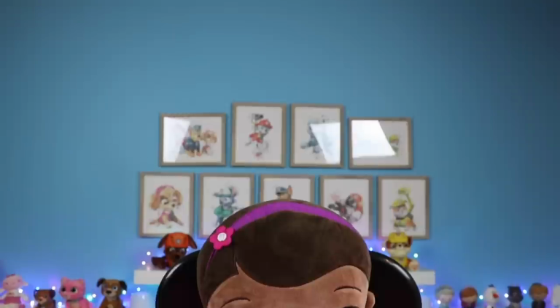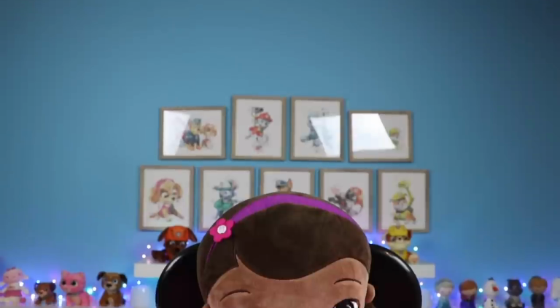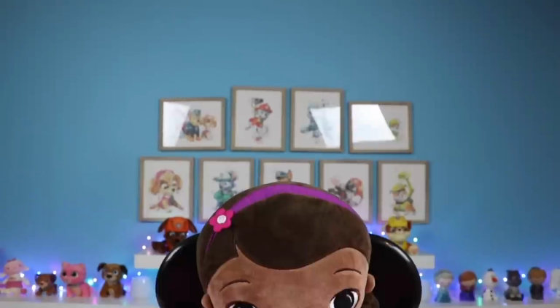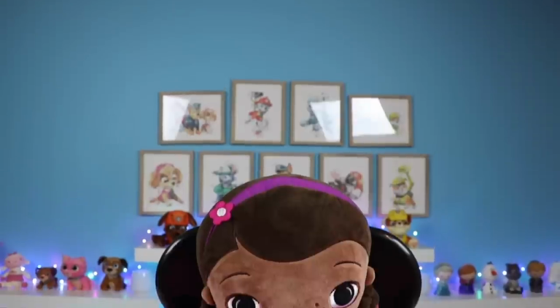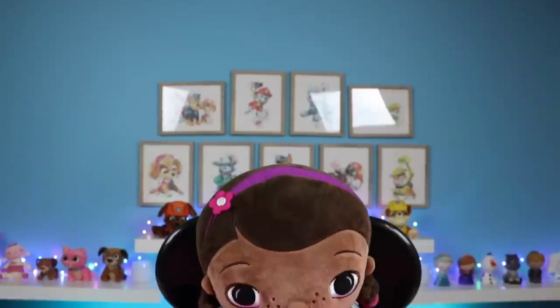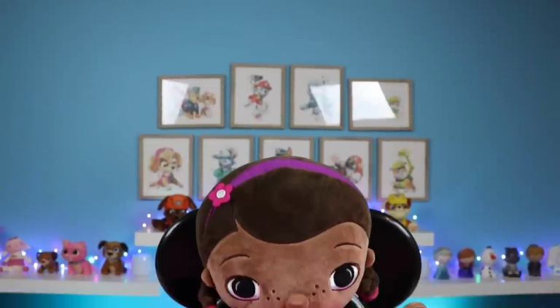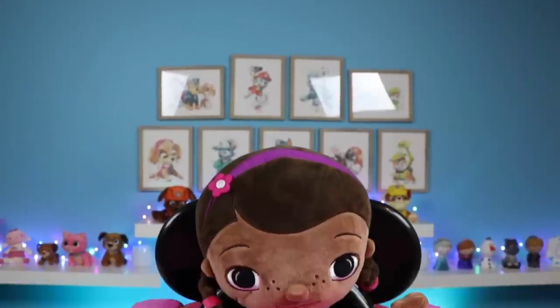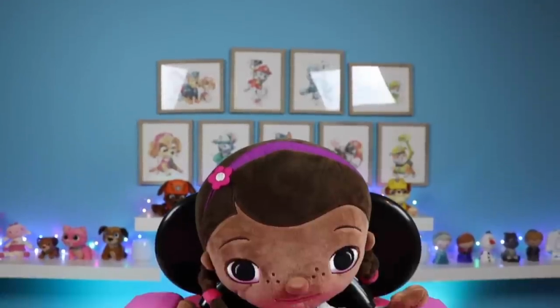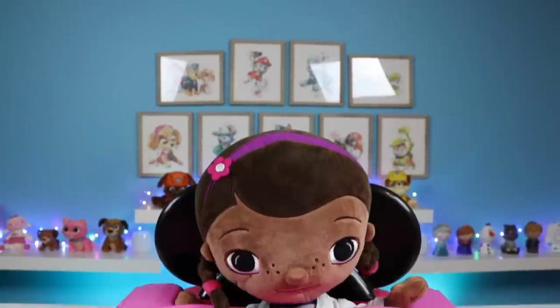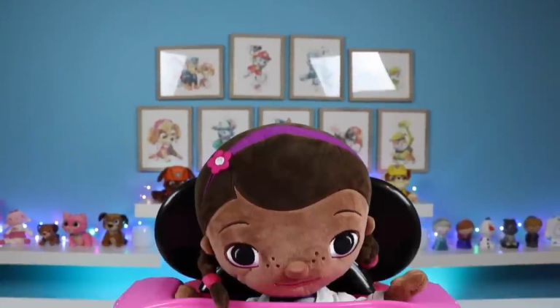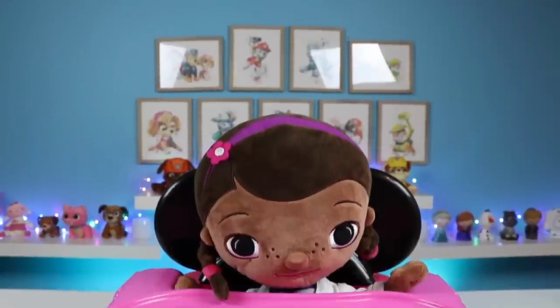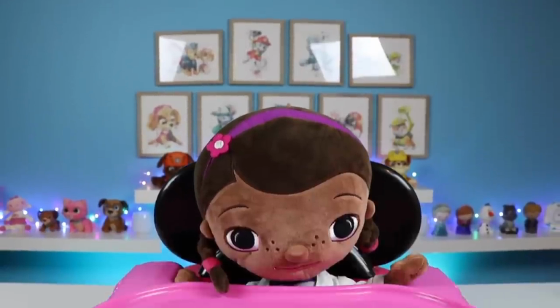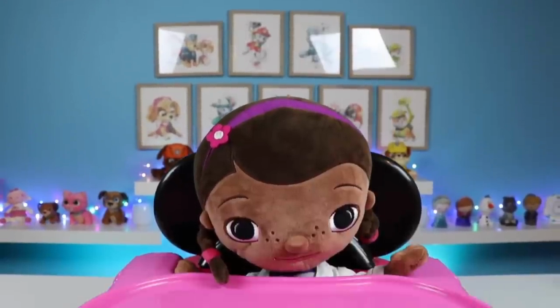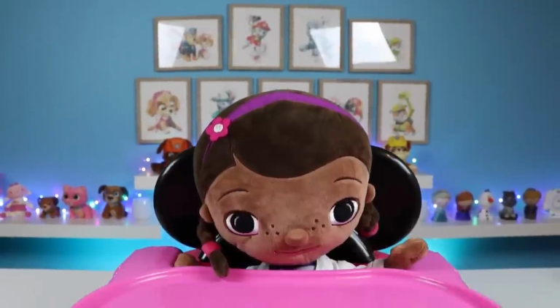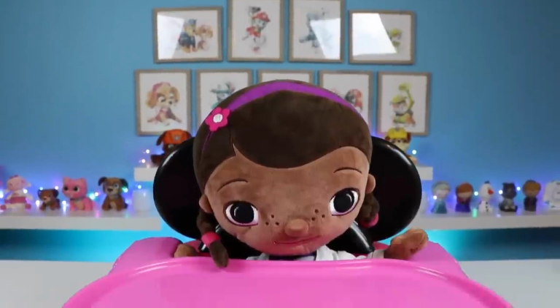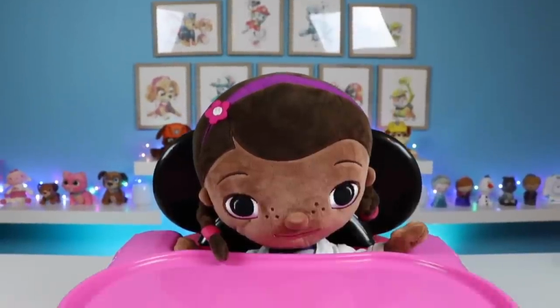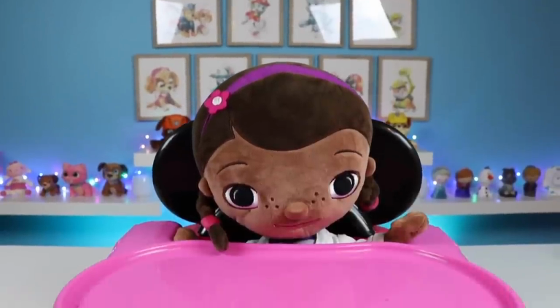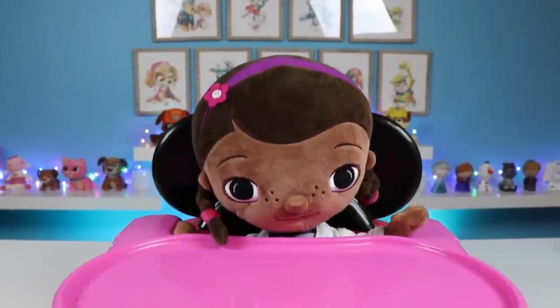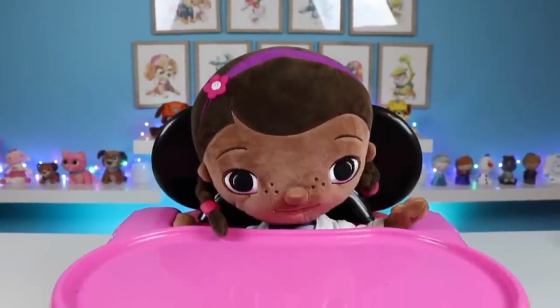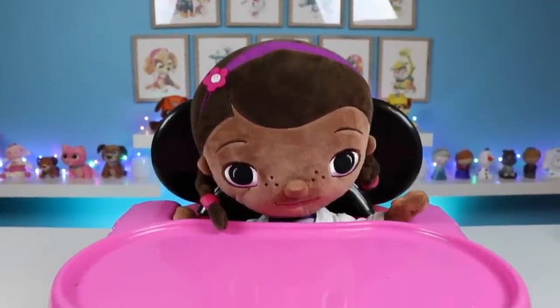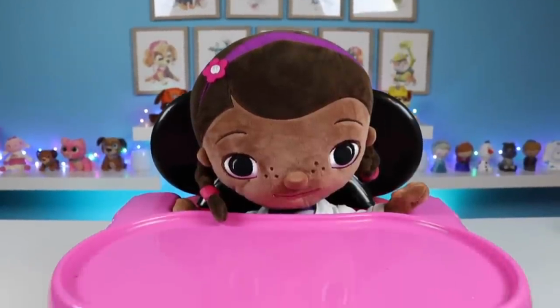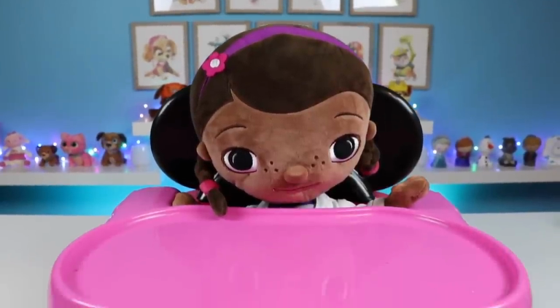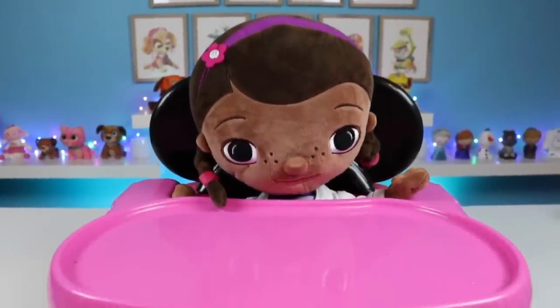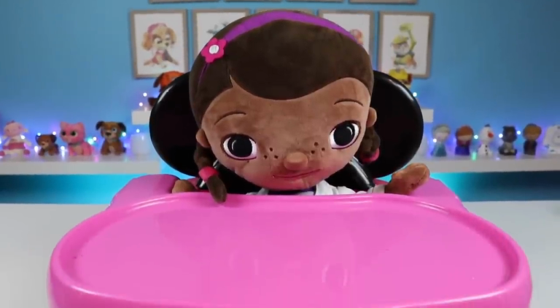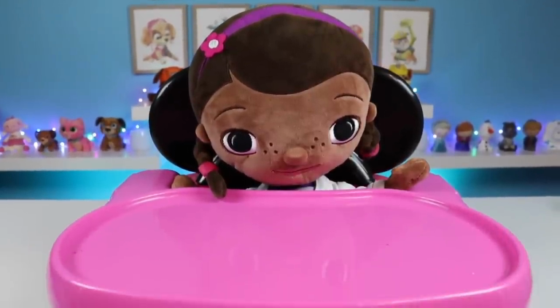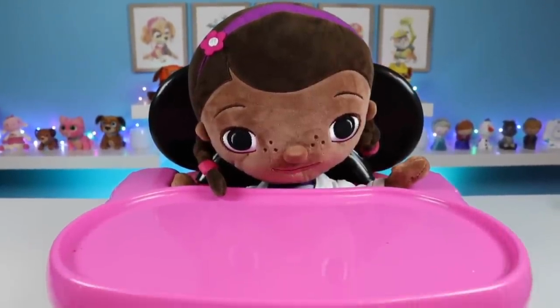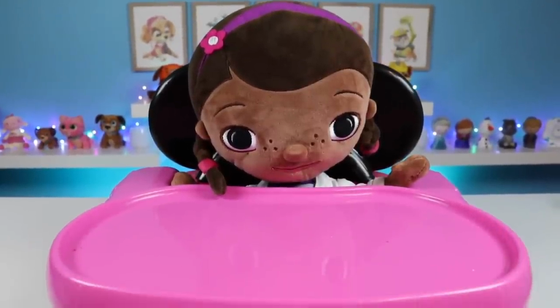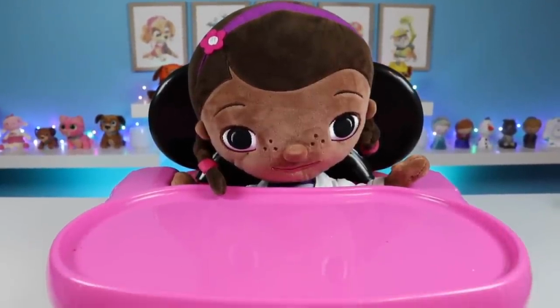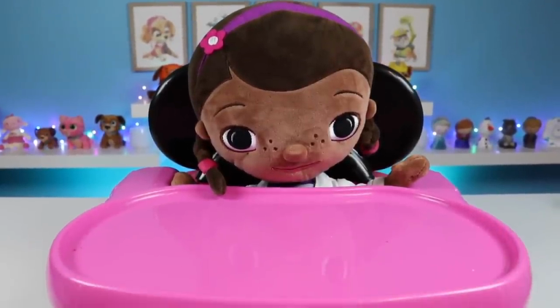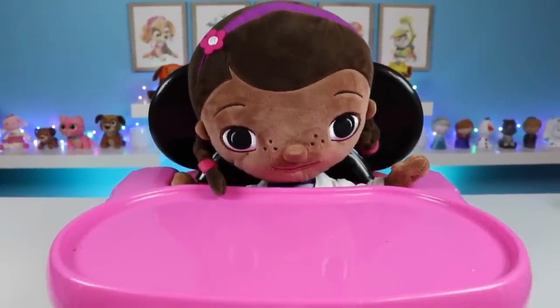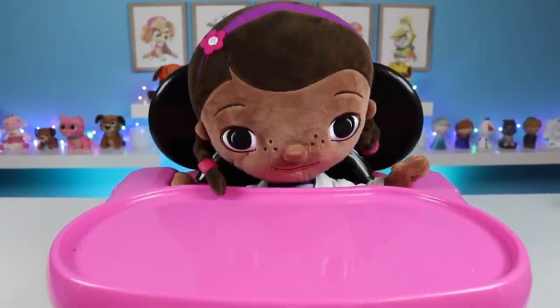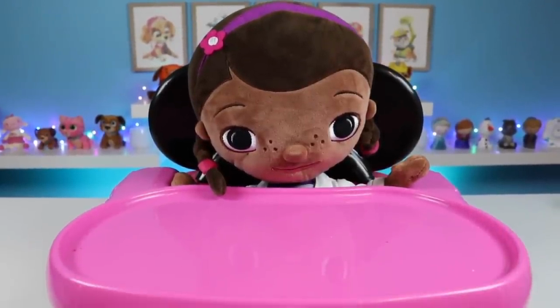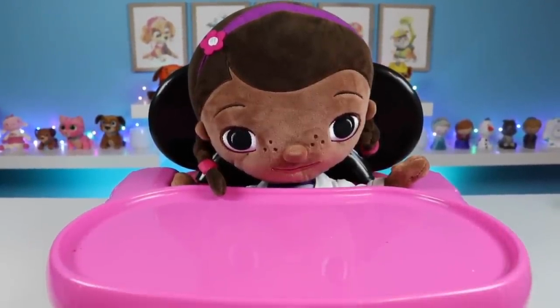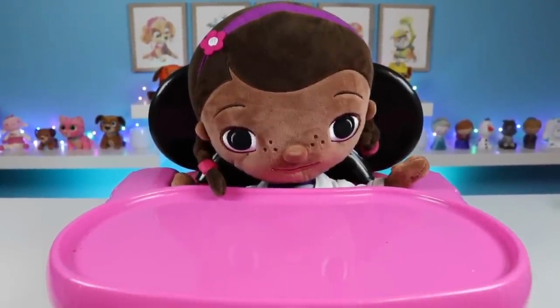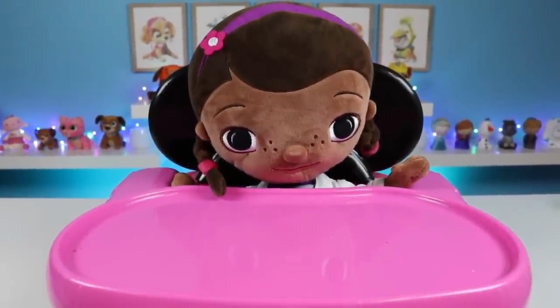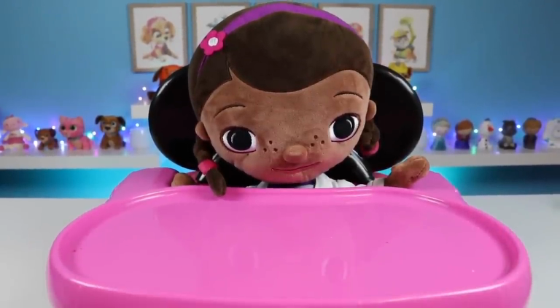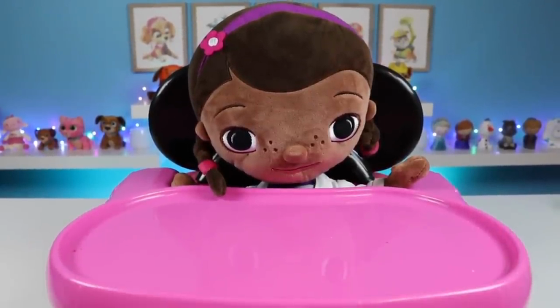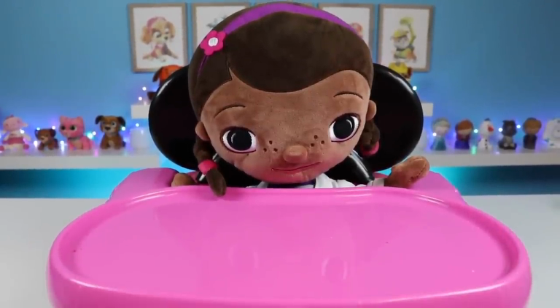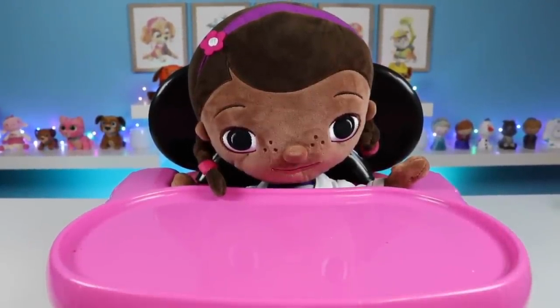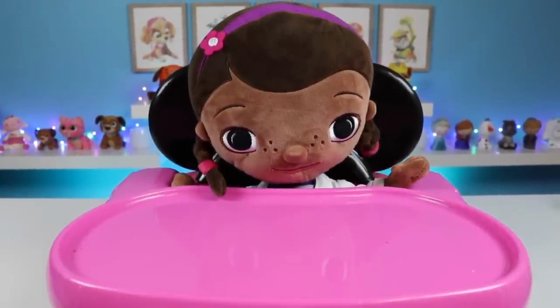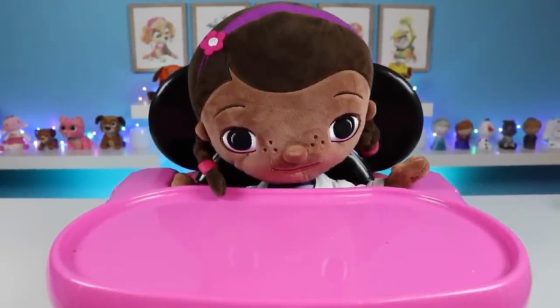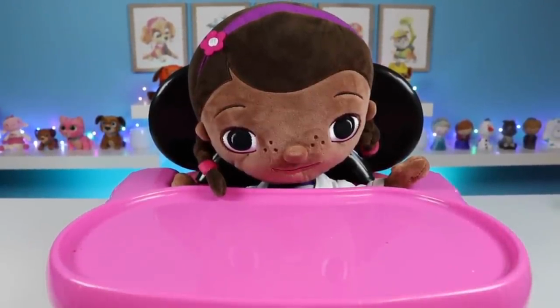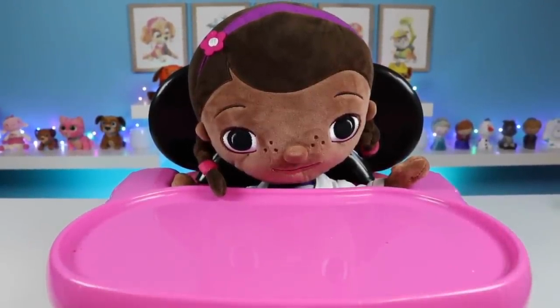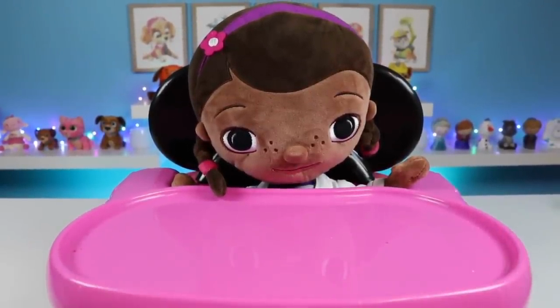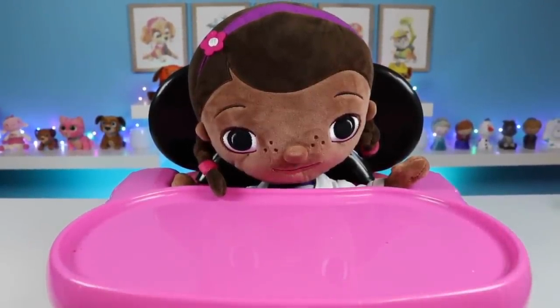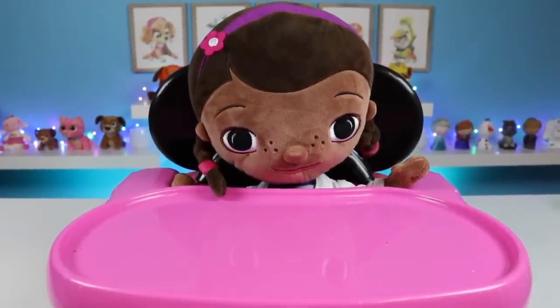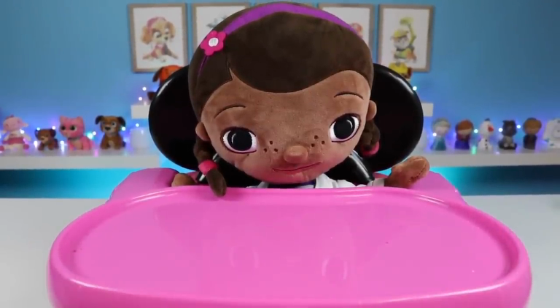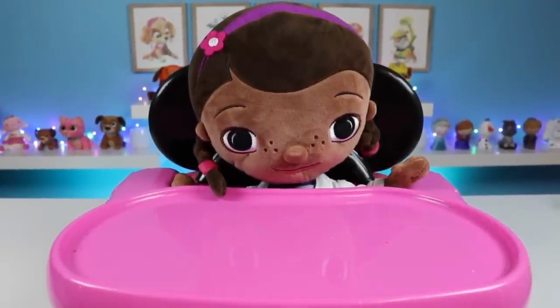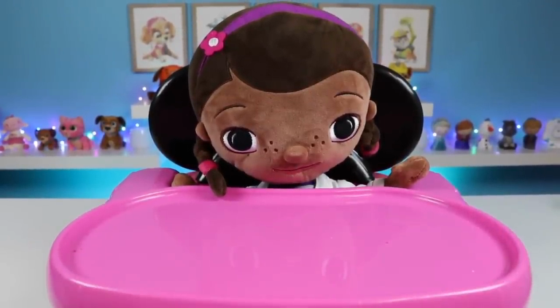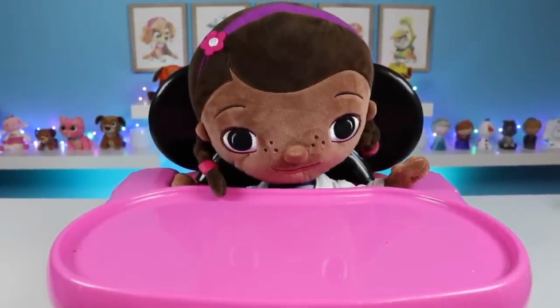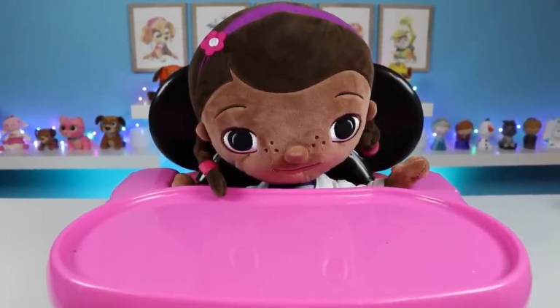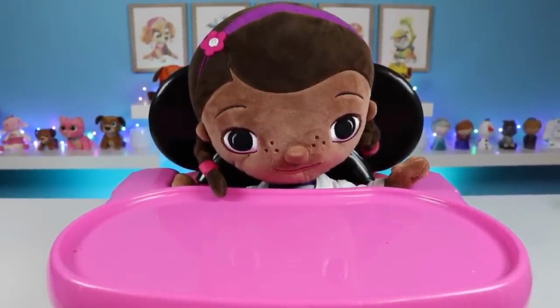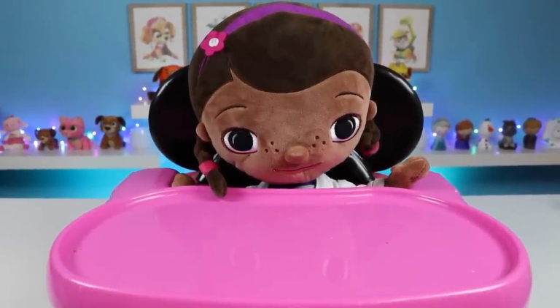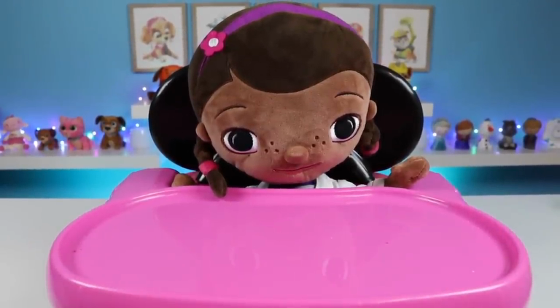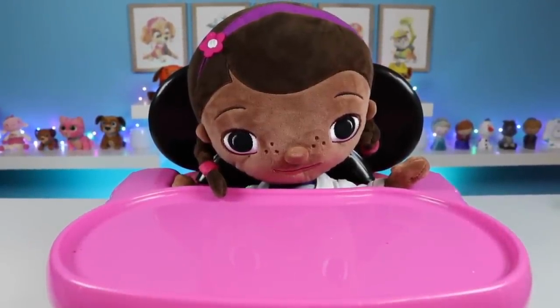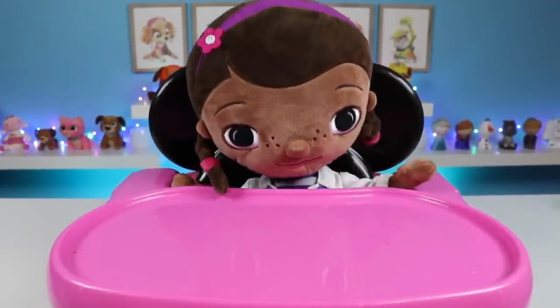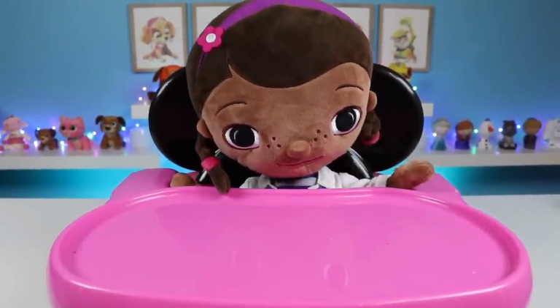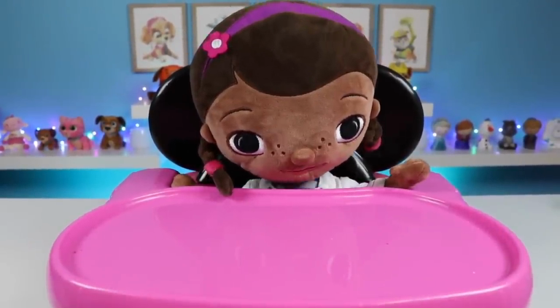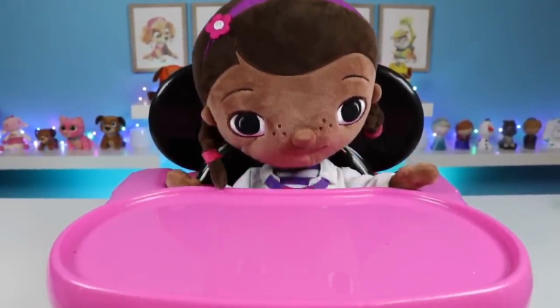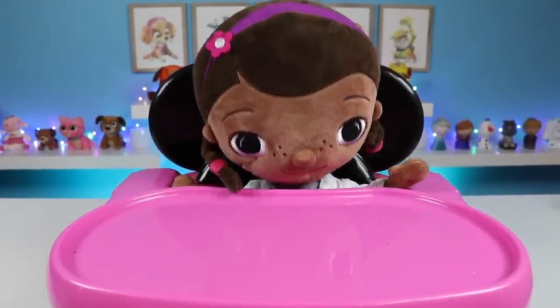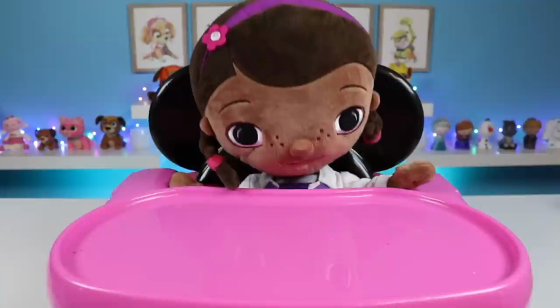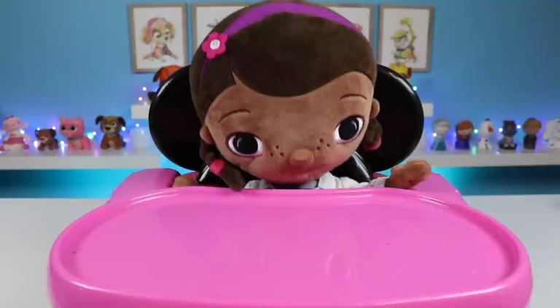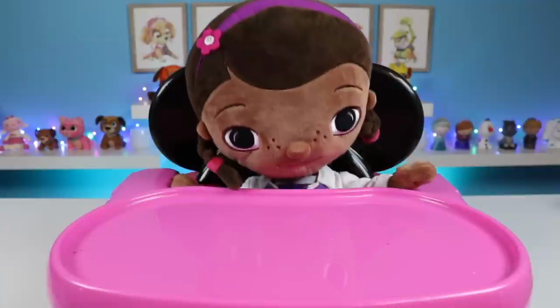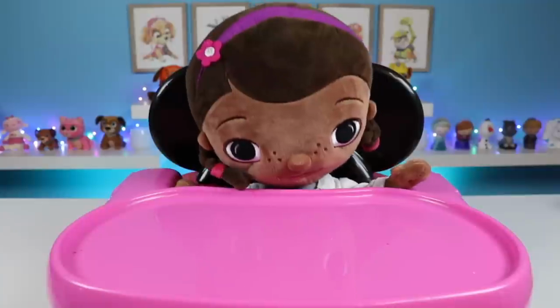Hey everyone! Welcome back to Awesomer Kids! Today I have Doc McStuffins with us. She's taking a little break from the clinic and came to grab a bite with us.